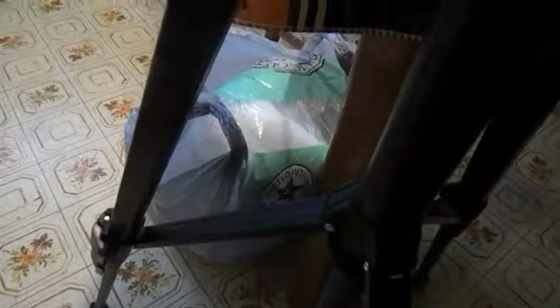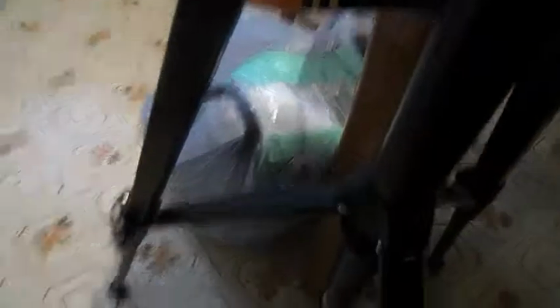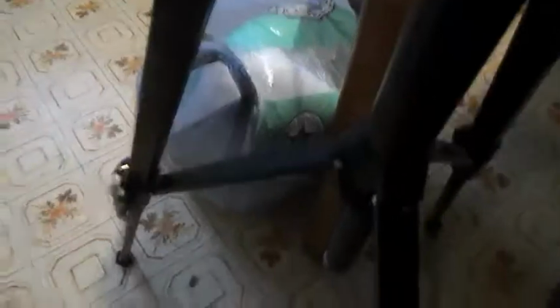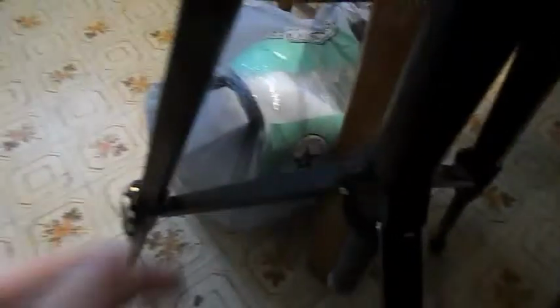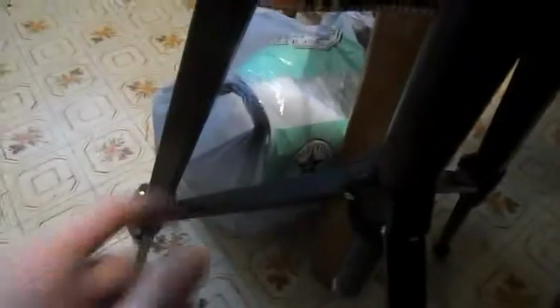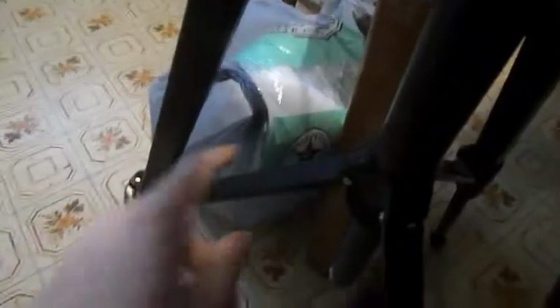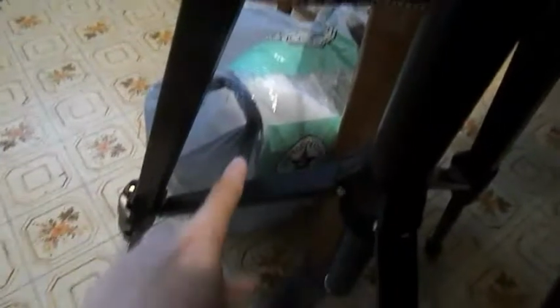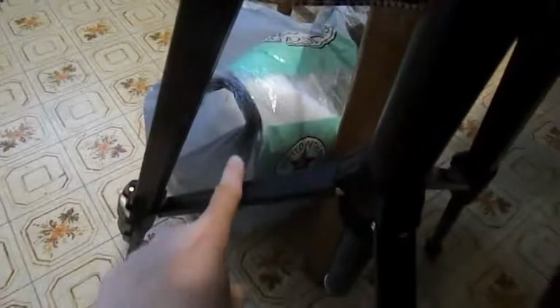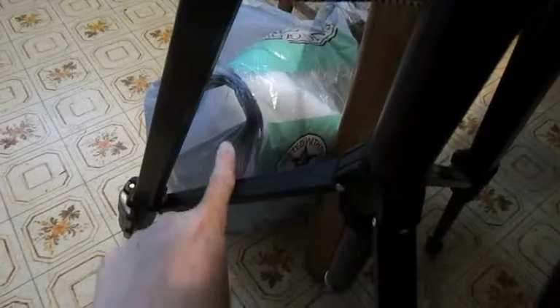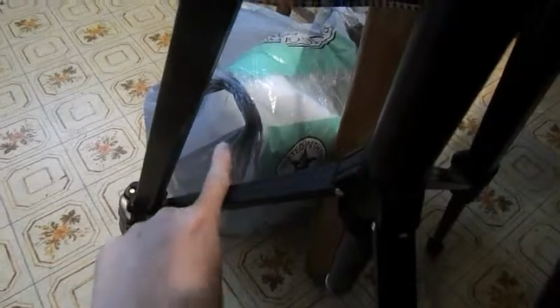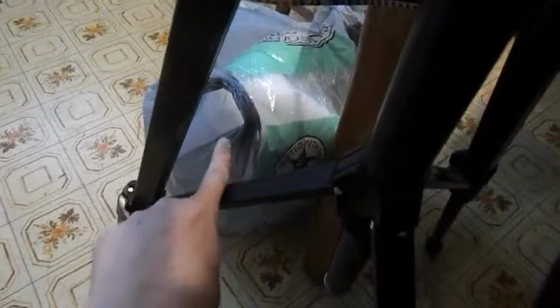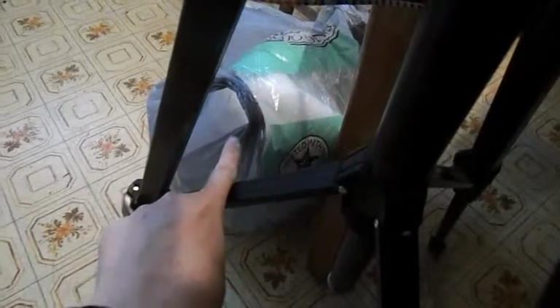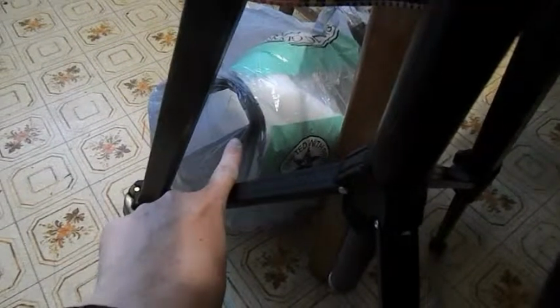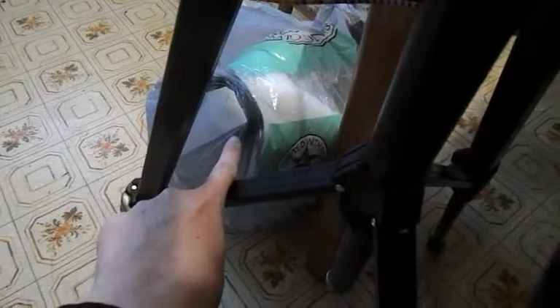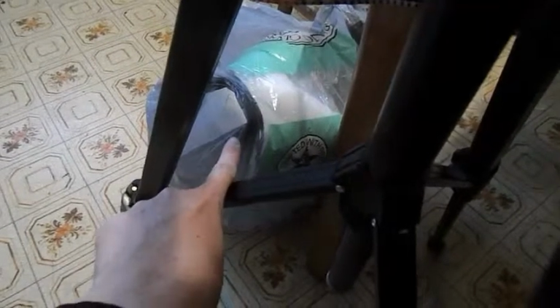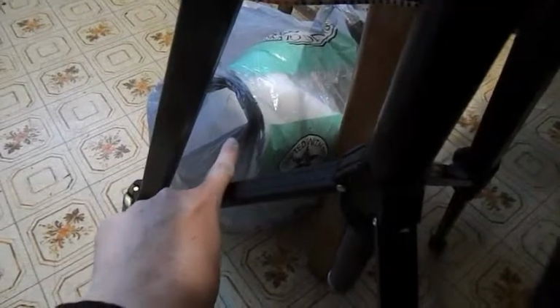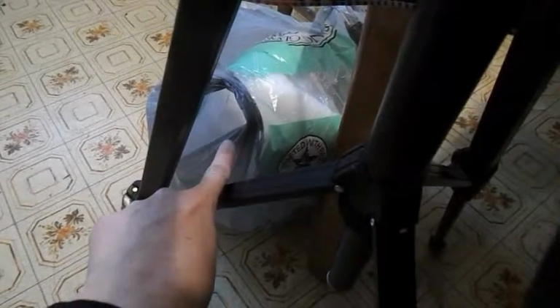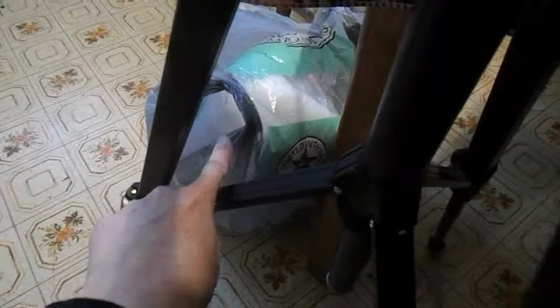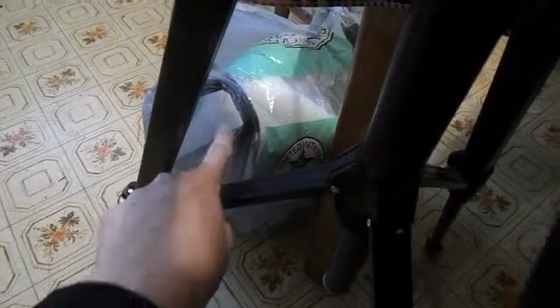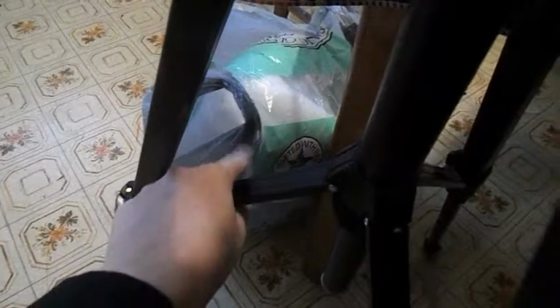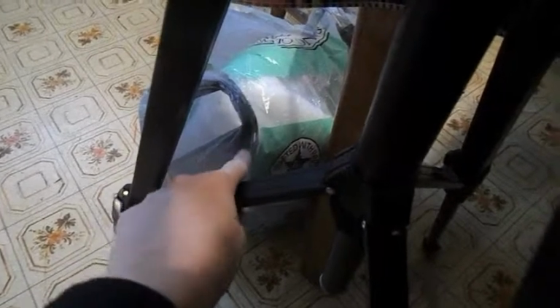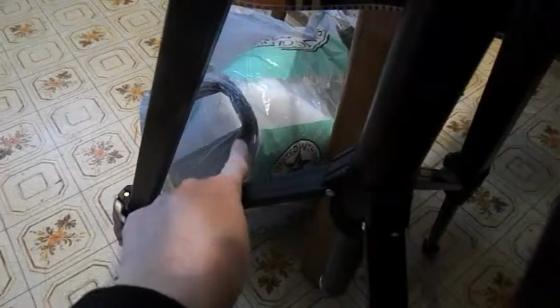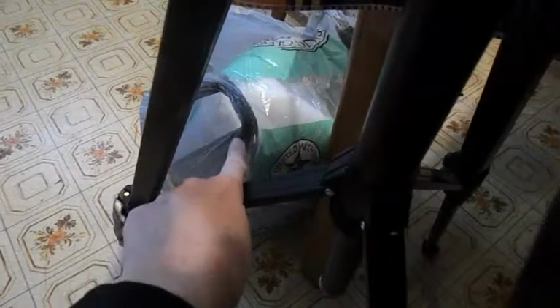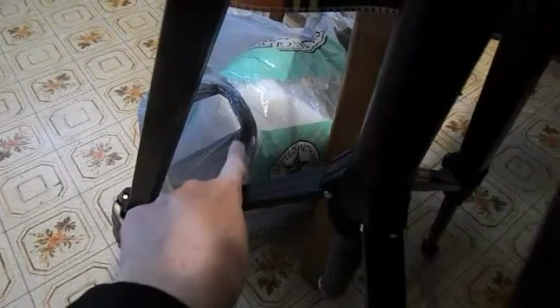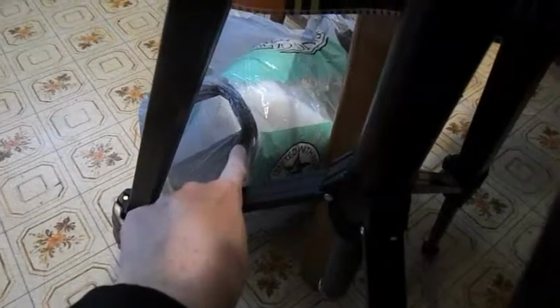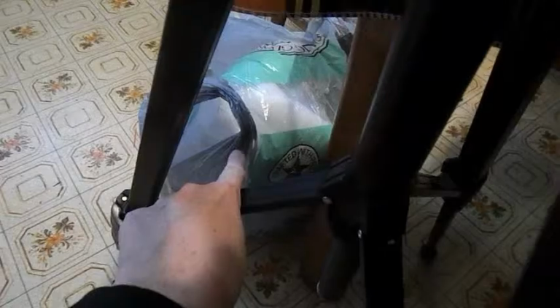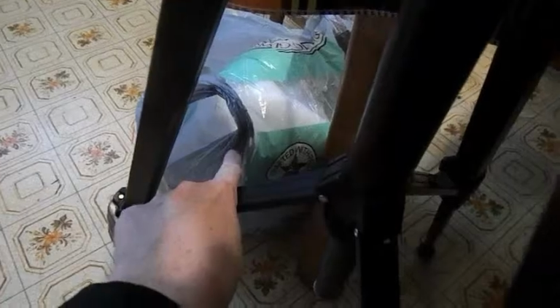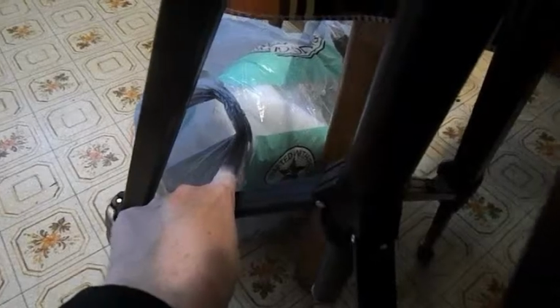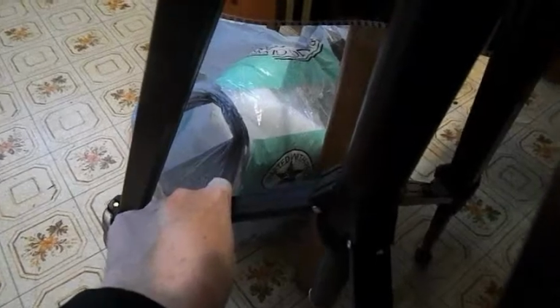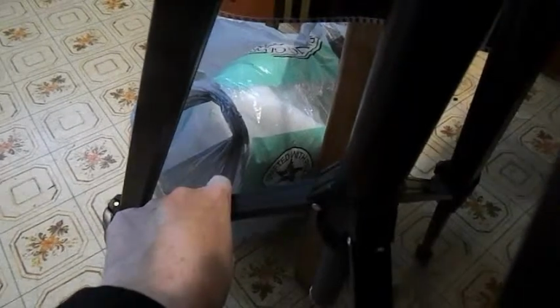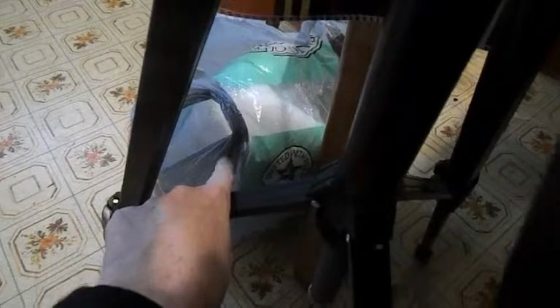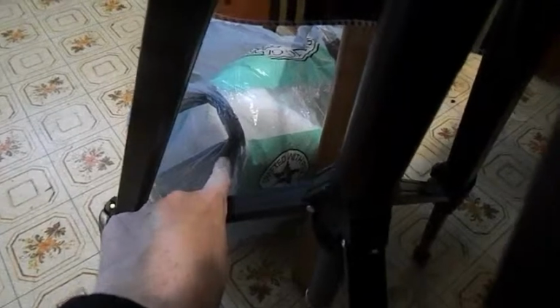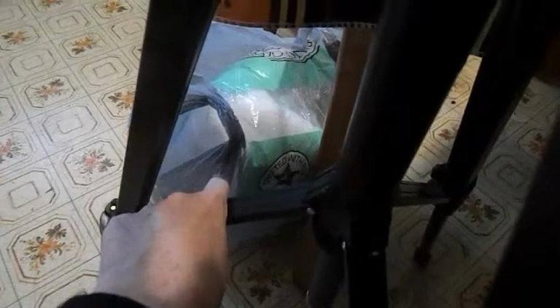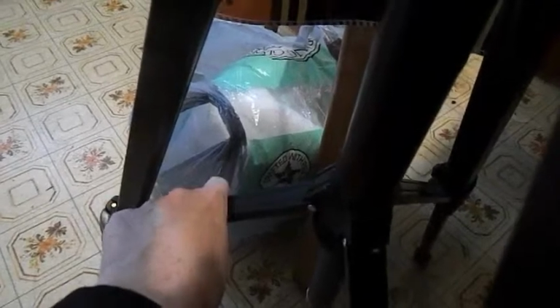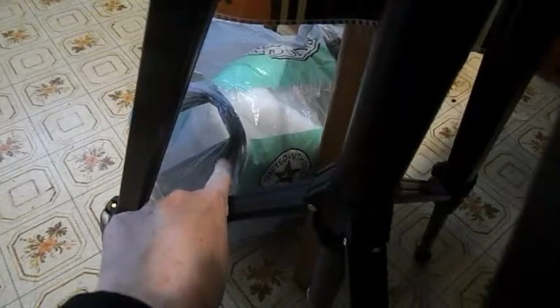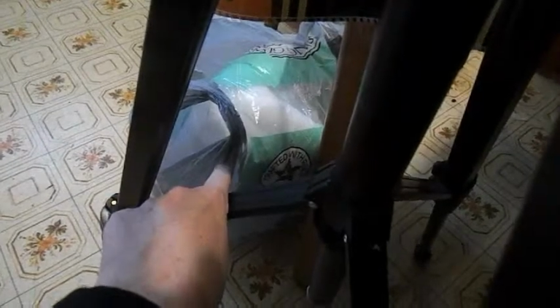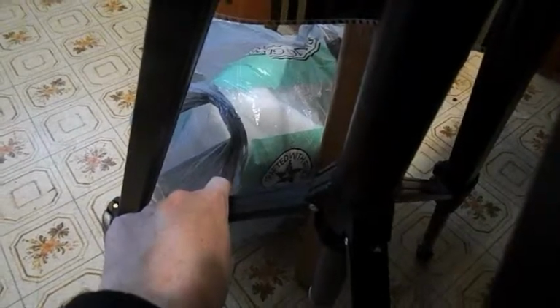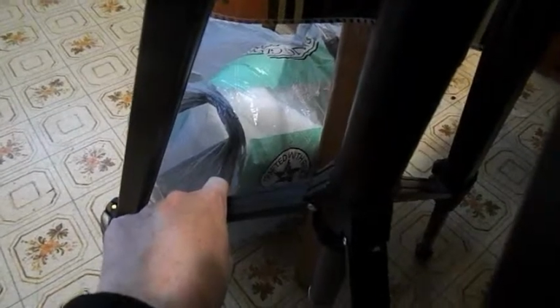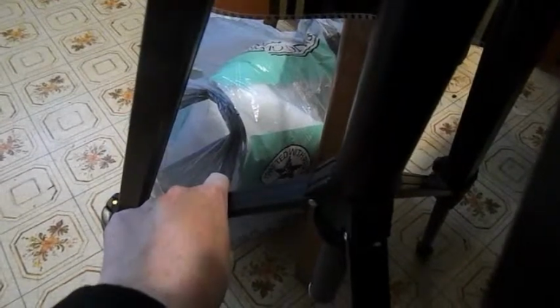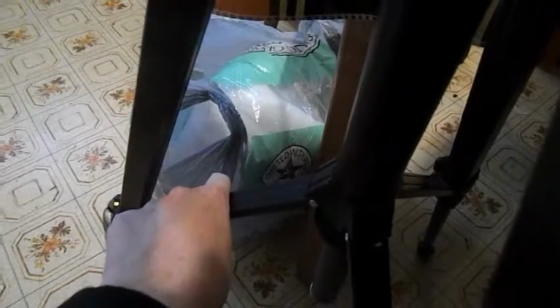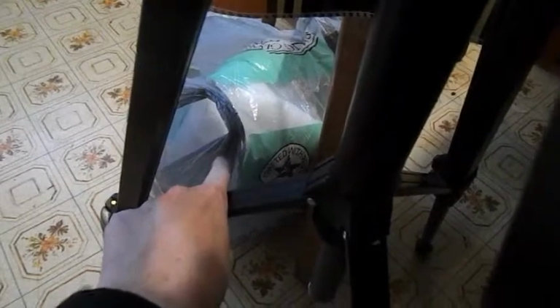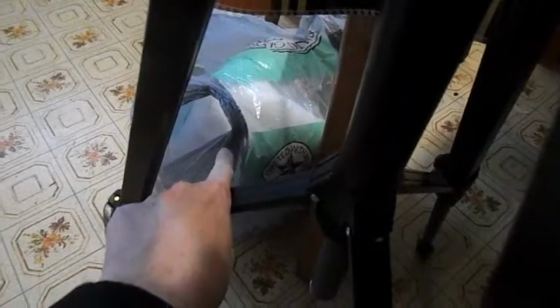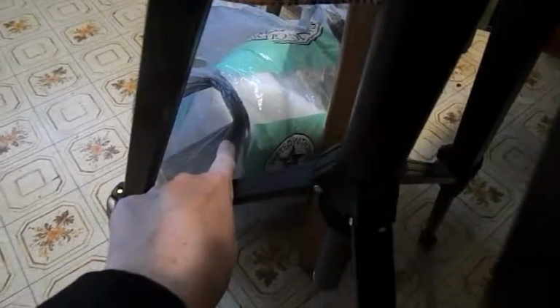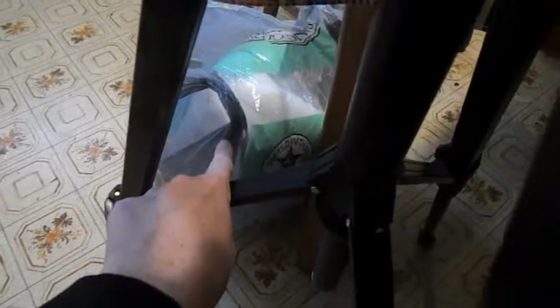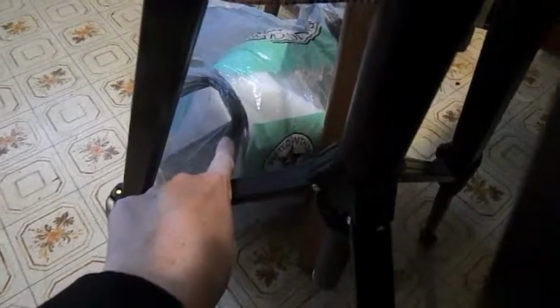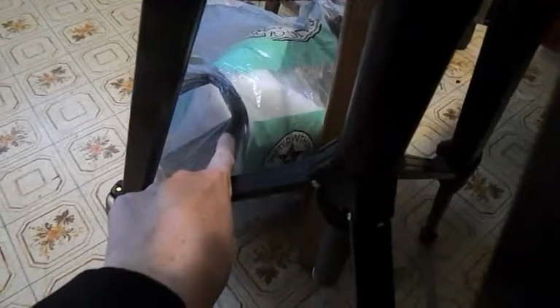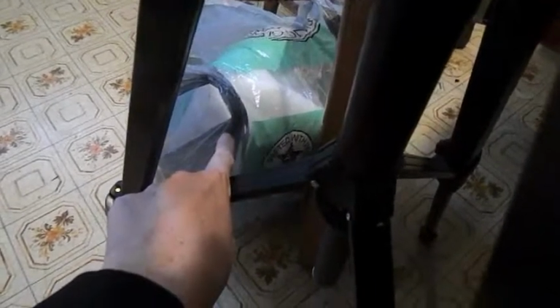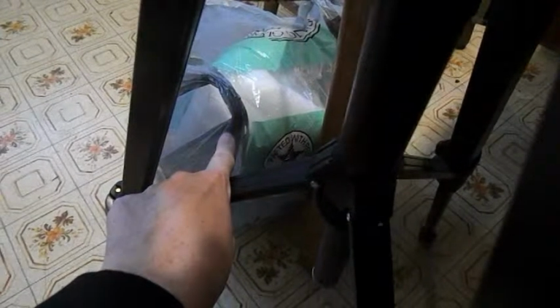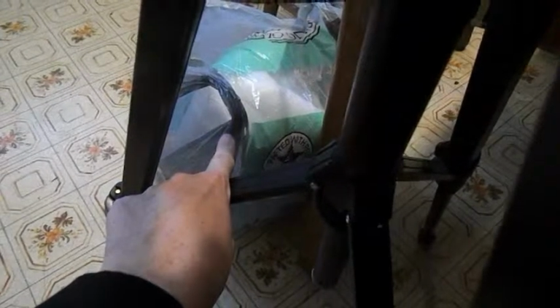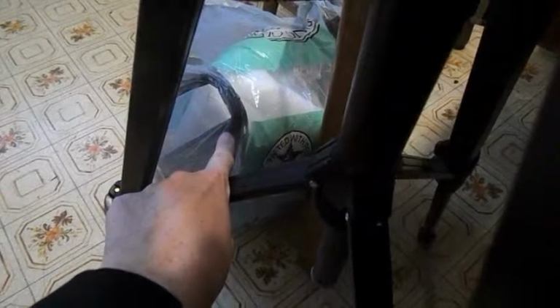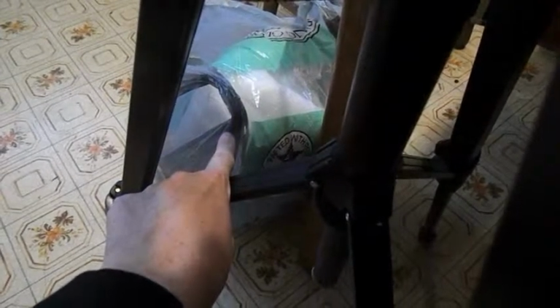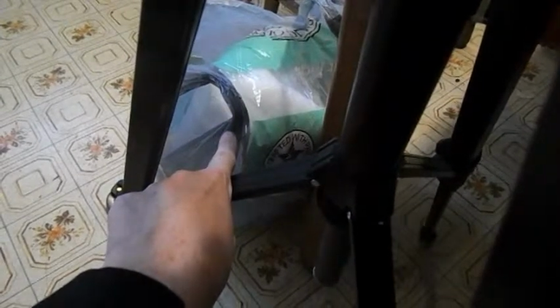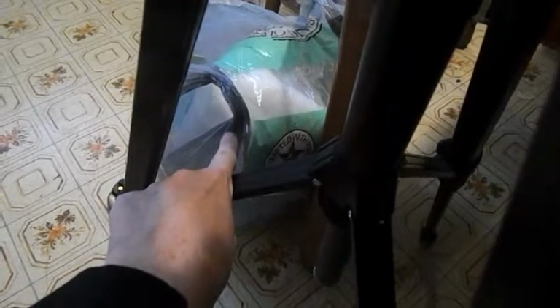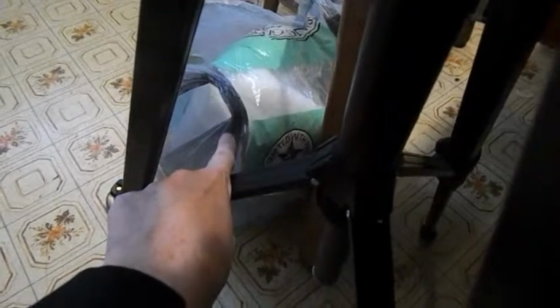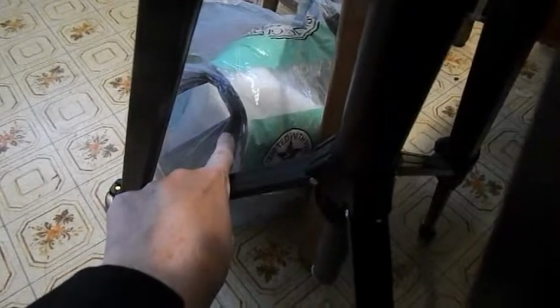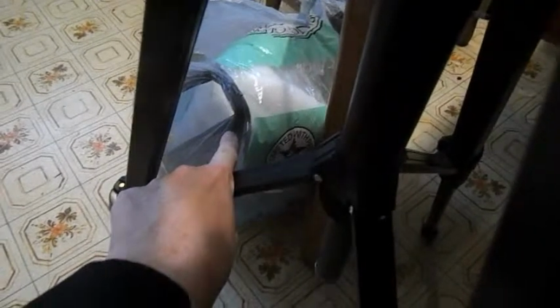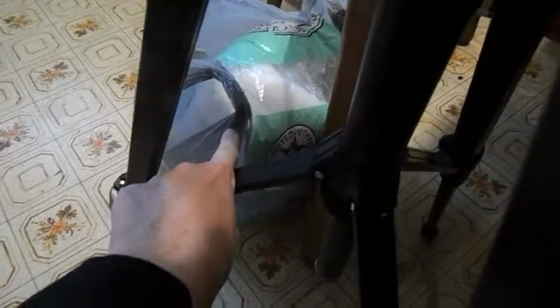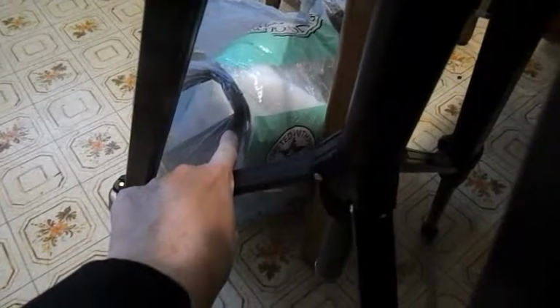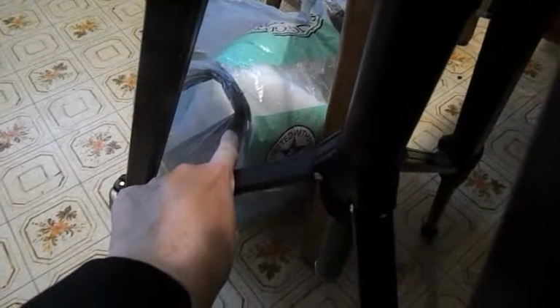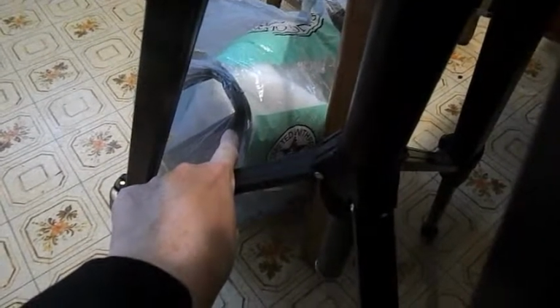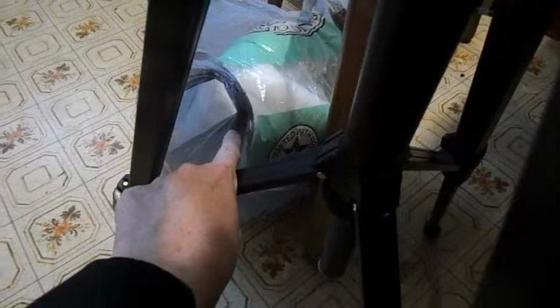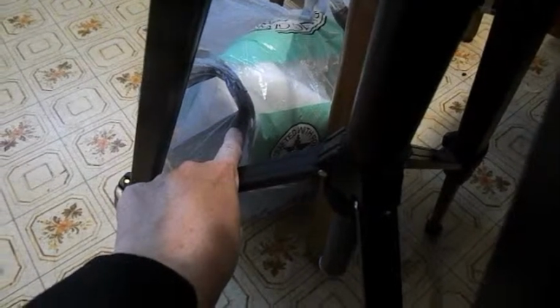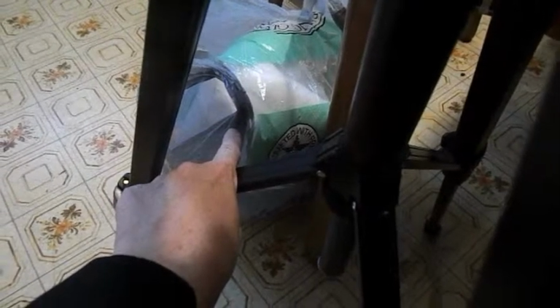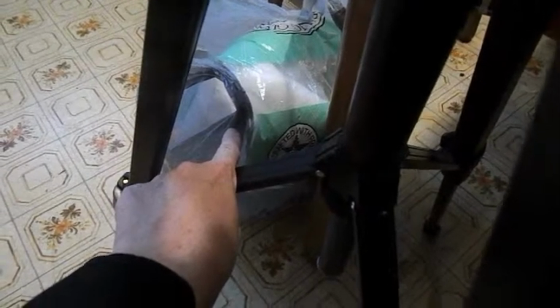You're going to need some type of stuffing, whether it be polyfill or scrap threads.